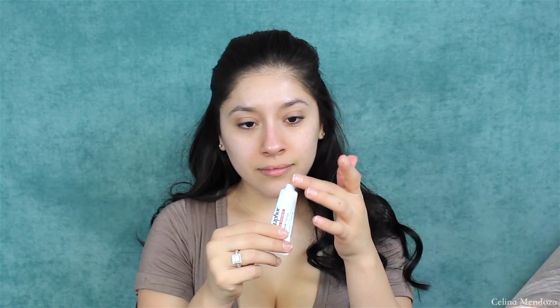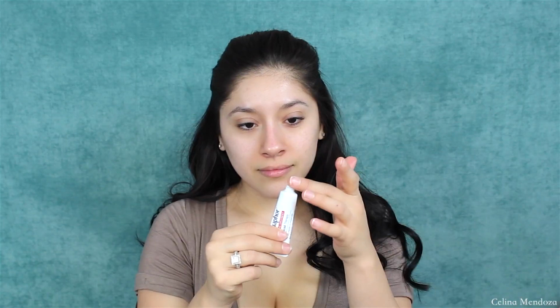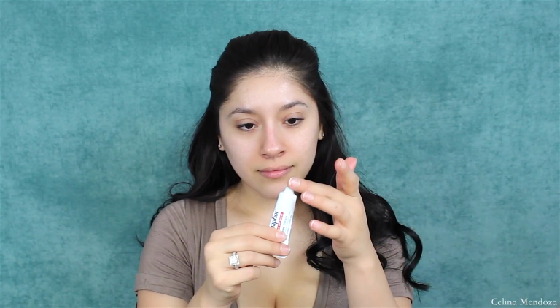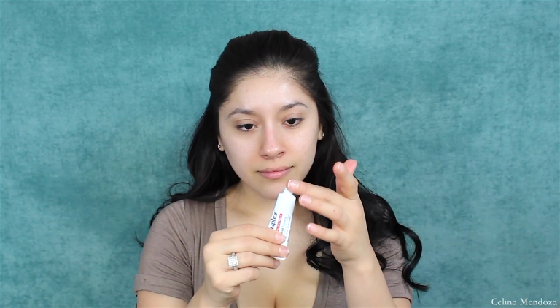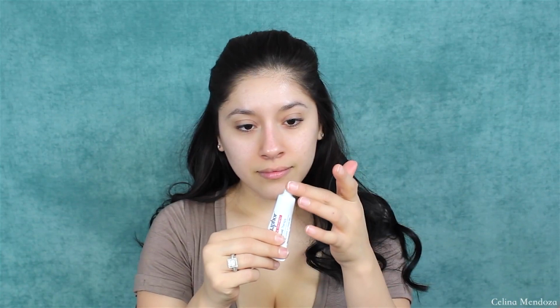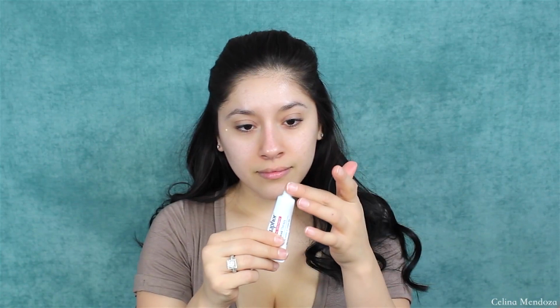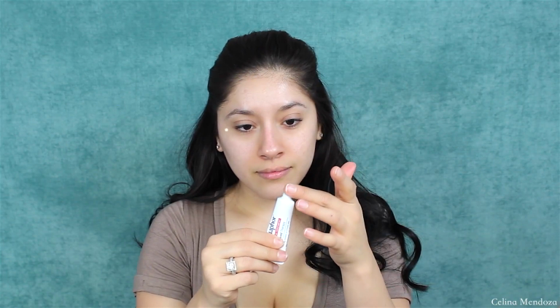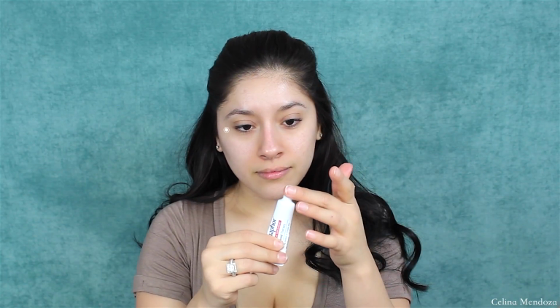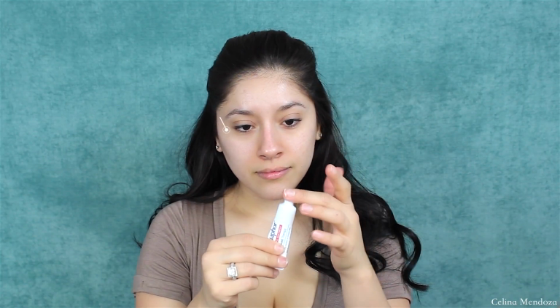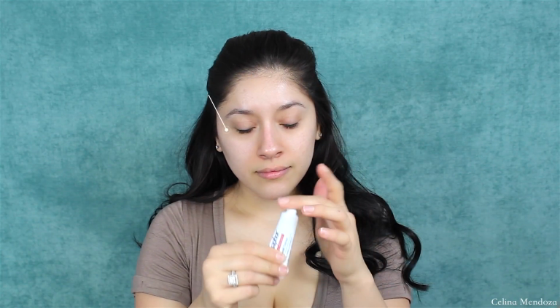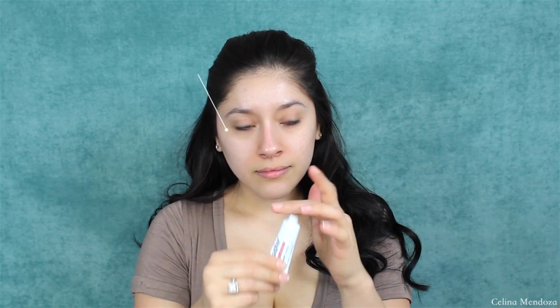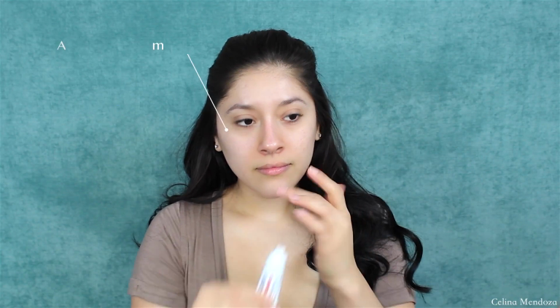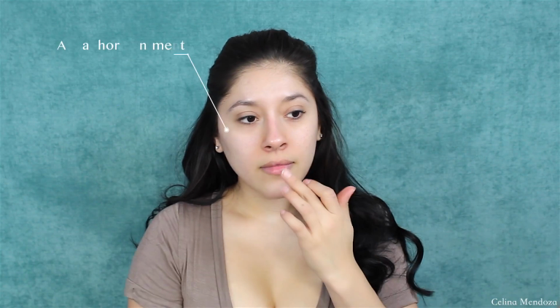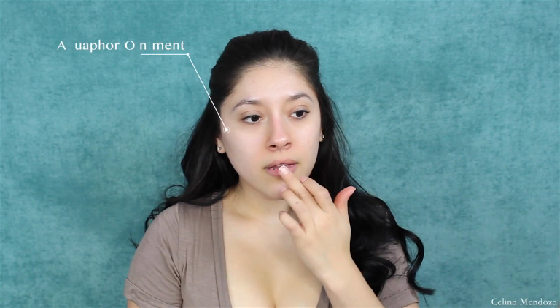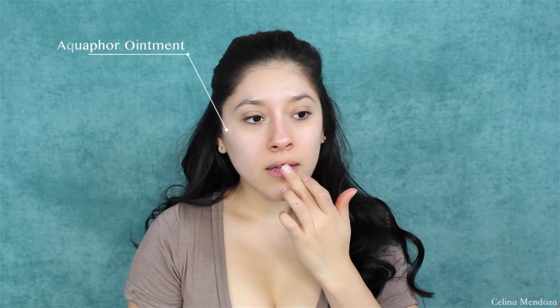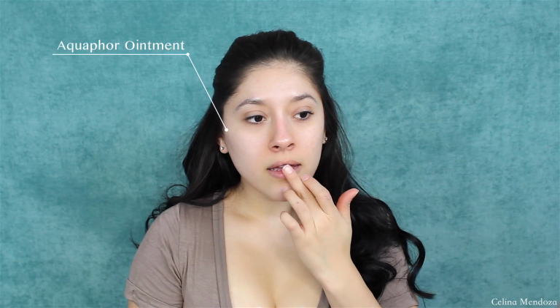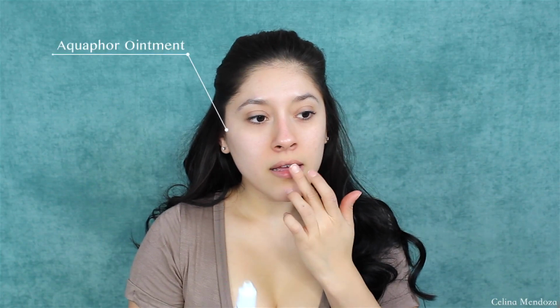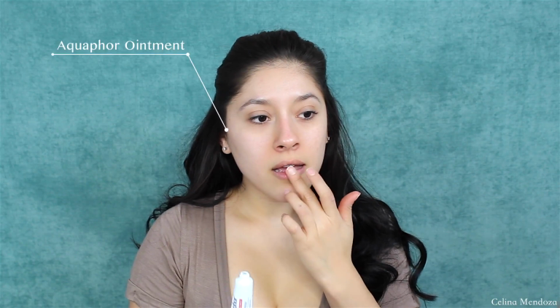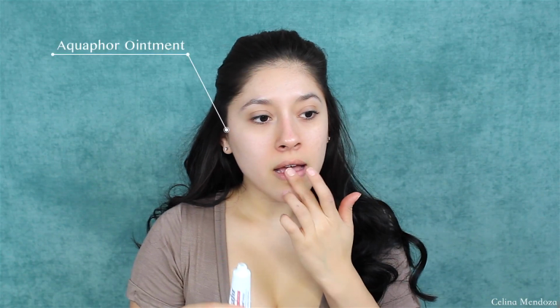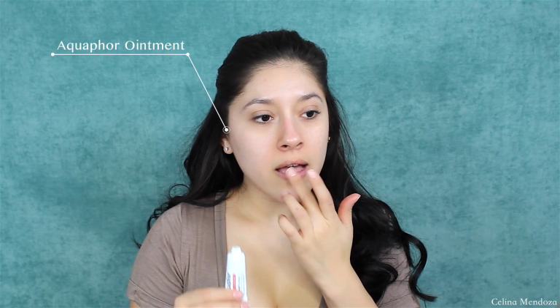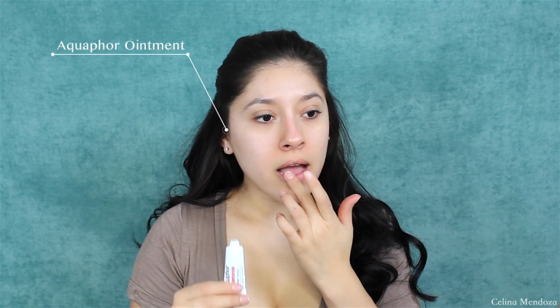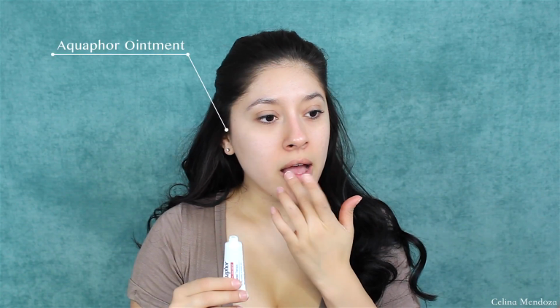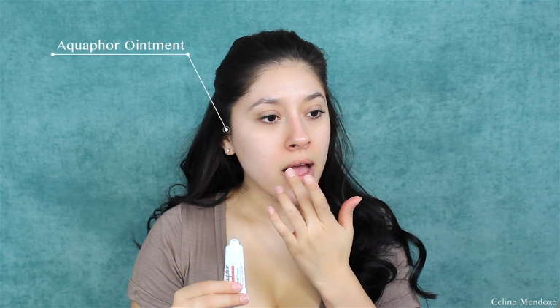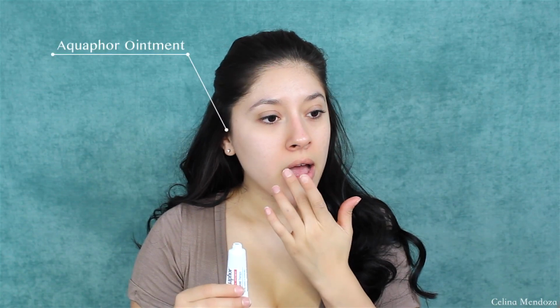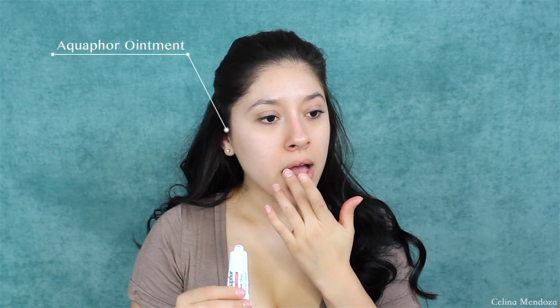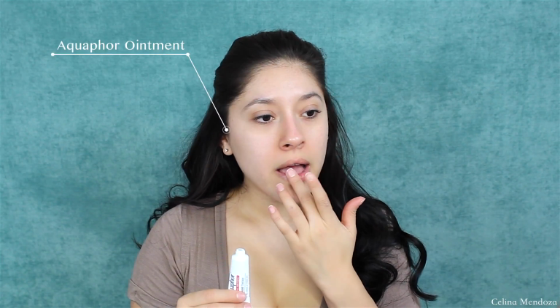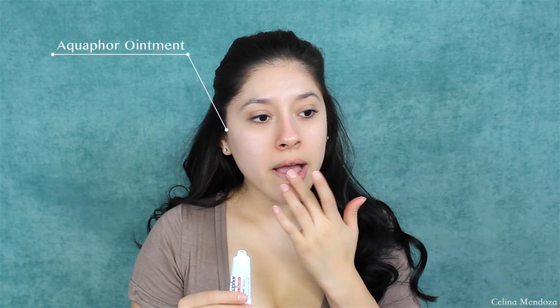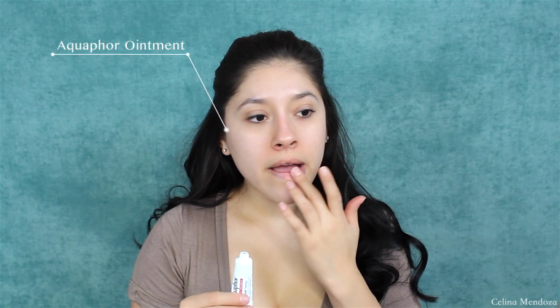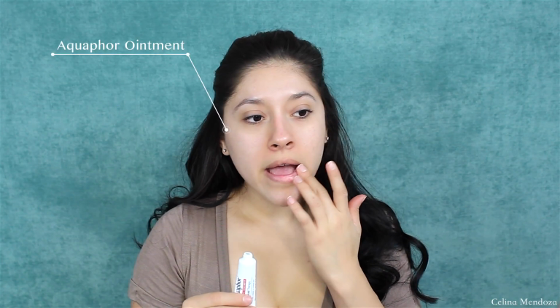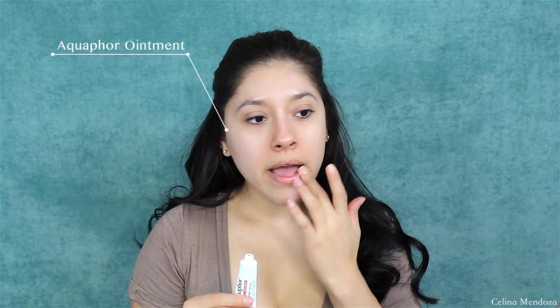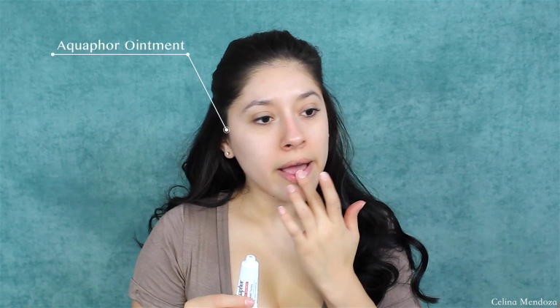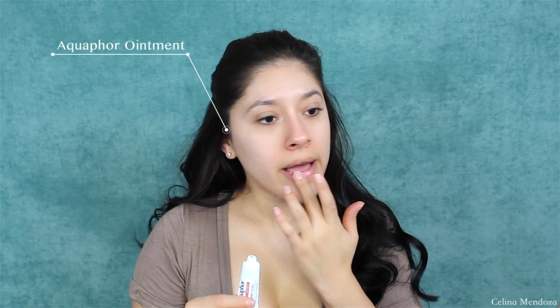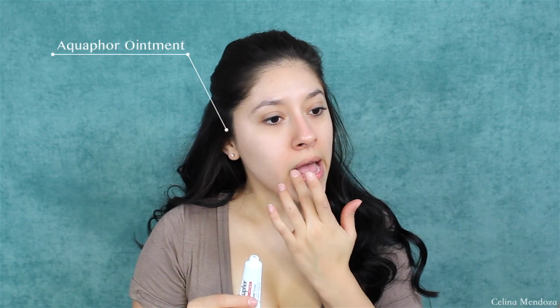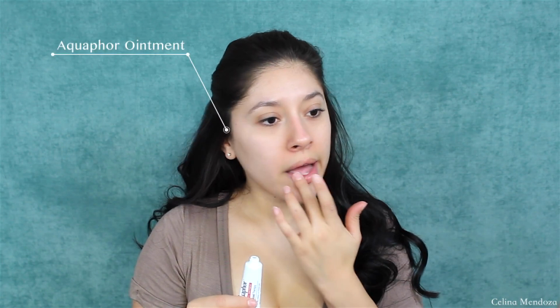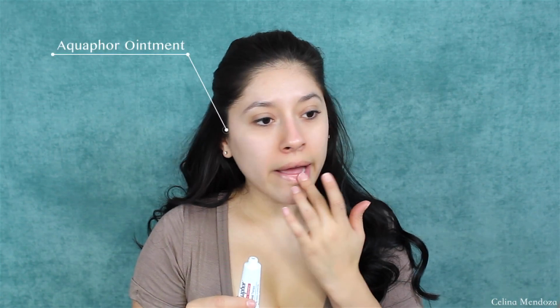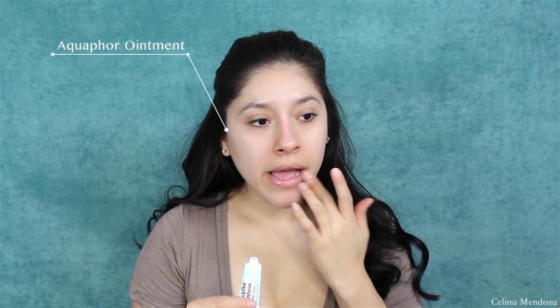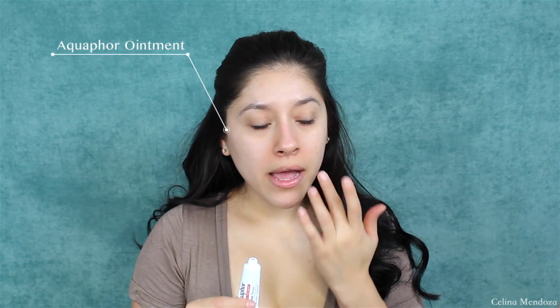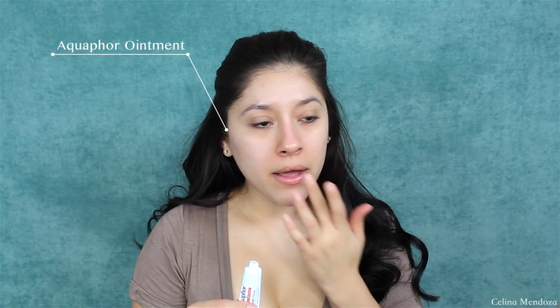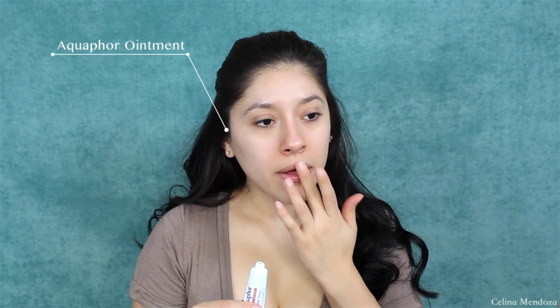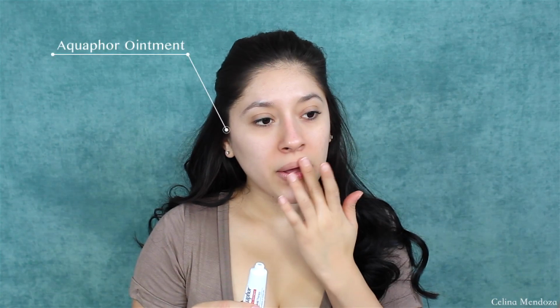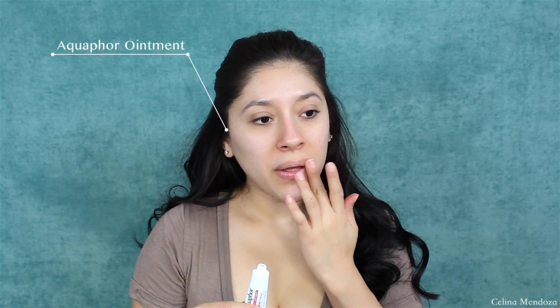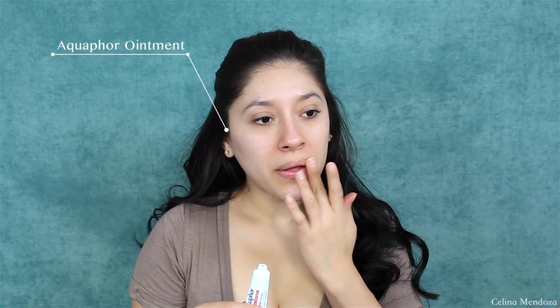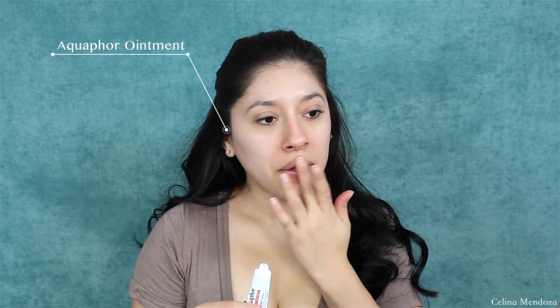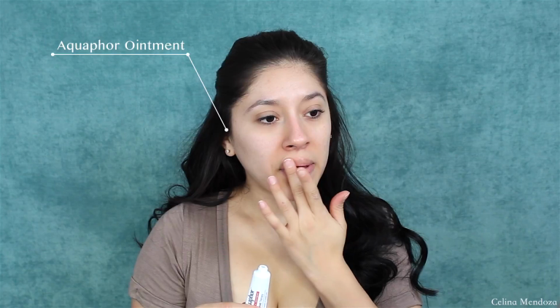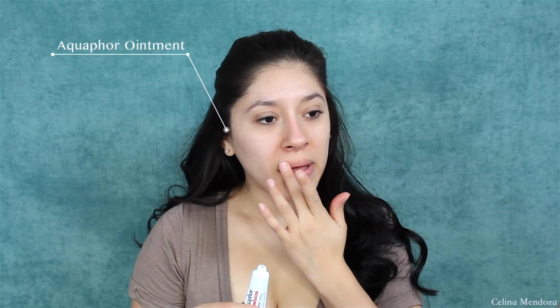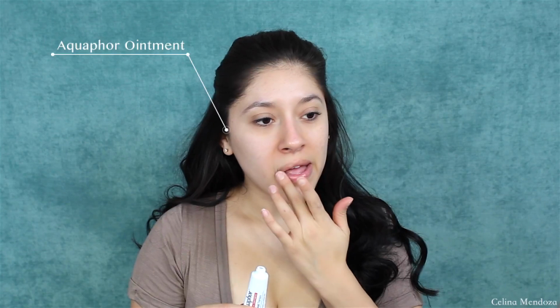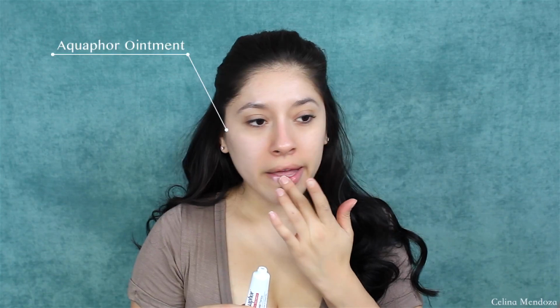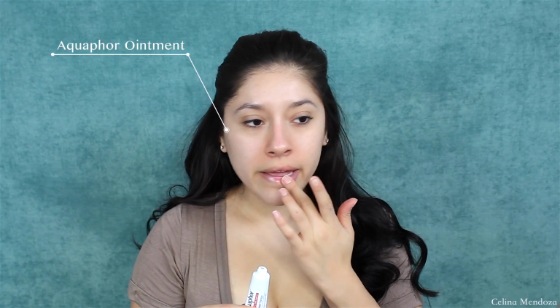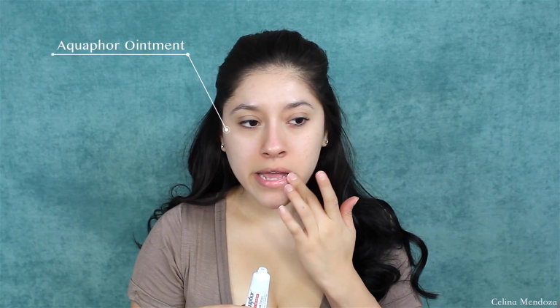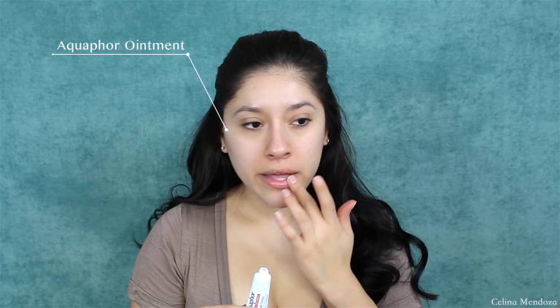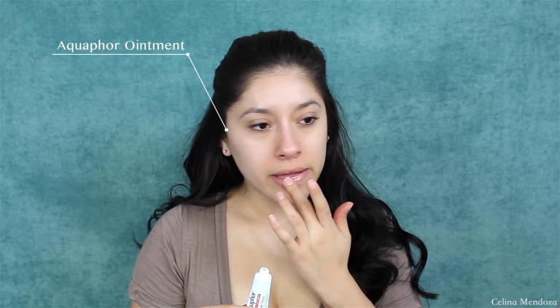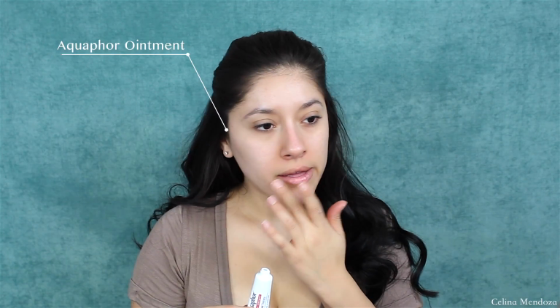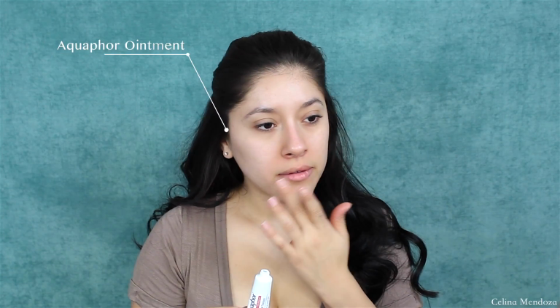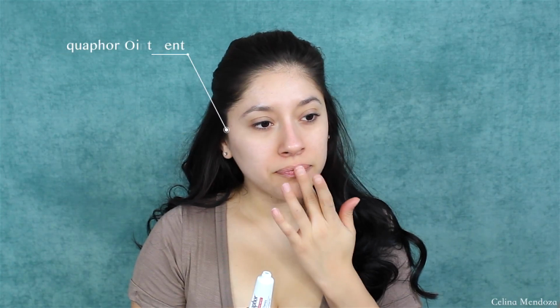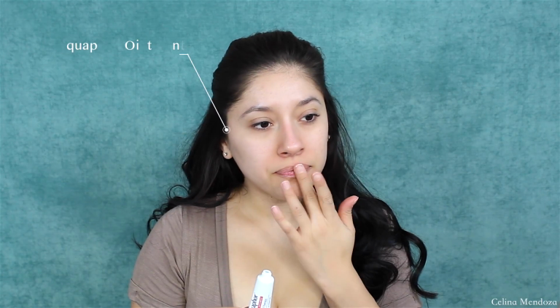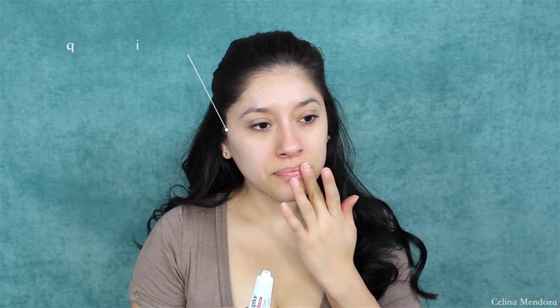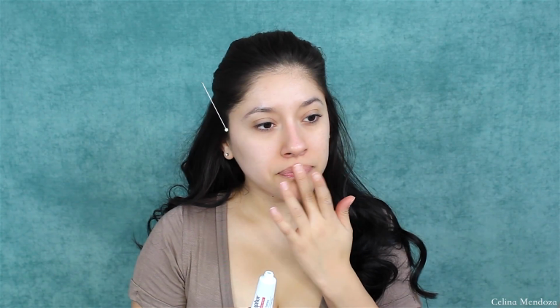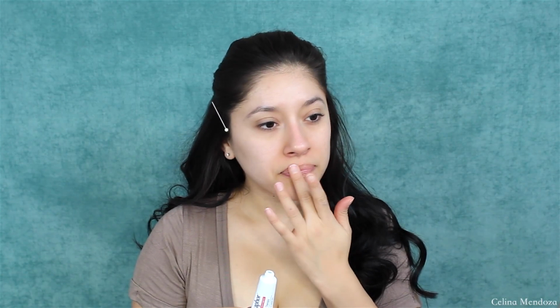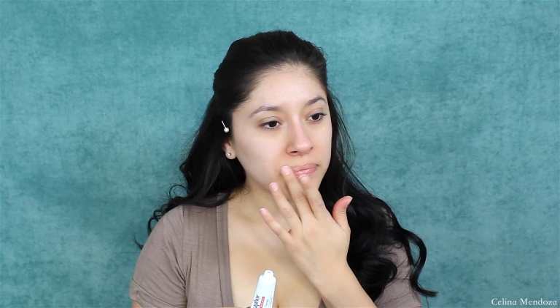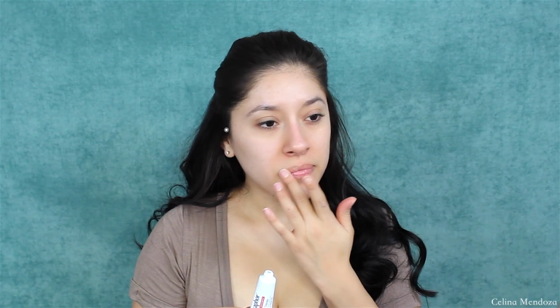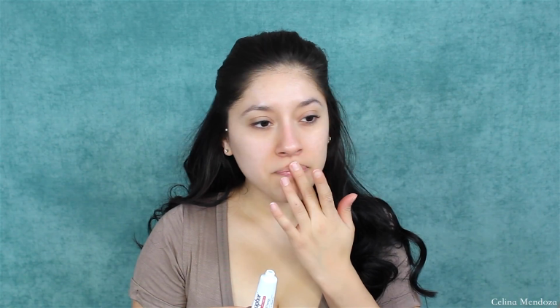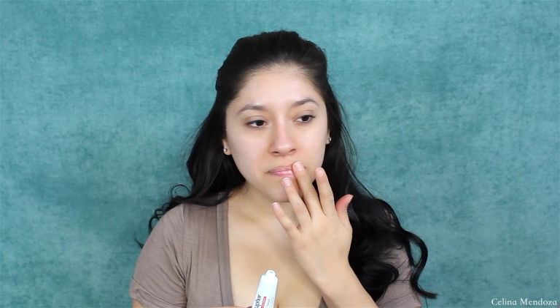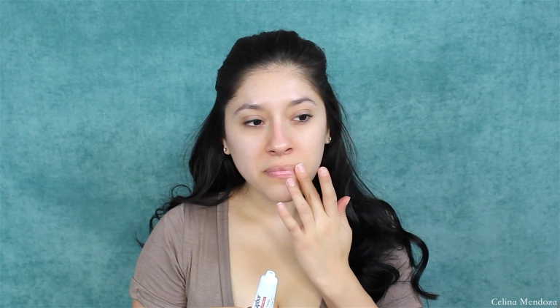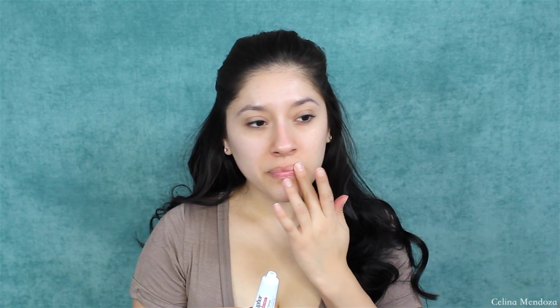Hi guys, welcome back to my channel. Today I'm pretty excited that we're going to be doing a mostly all drugstore makeup tutorial.